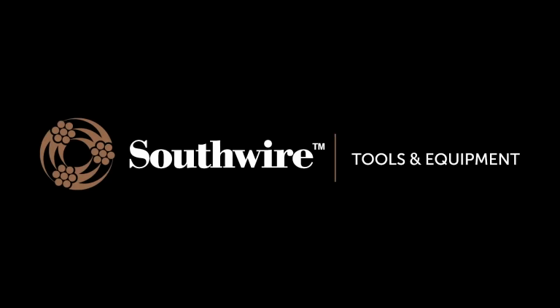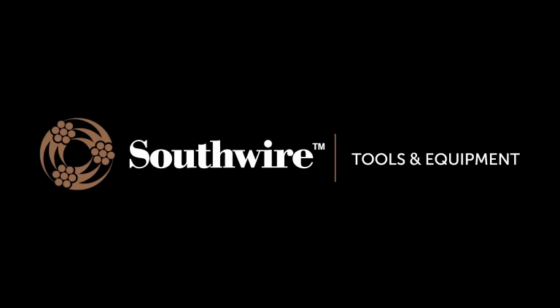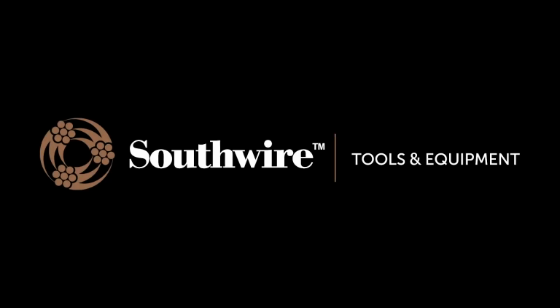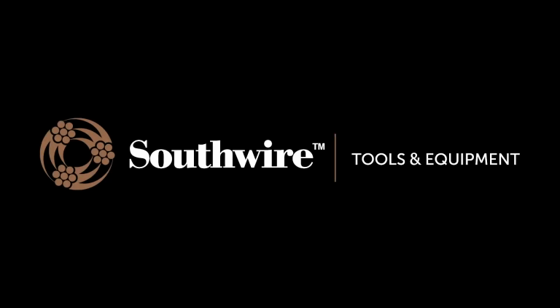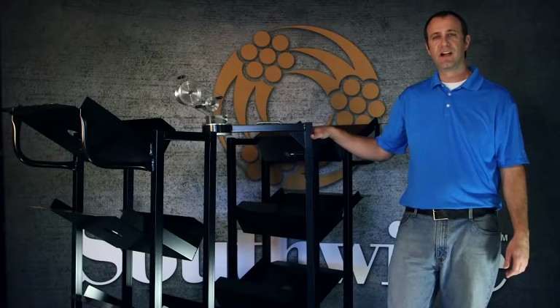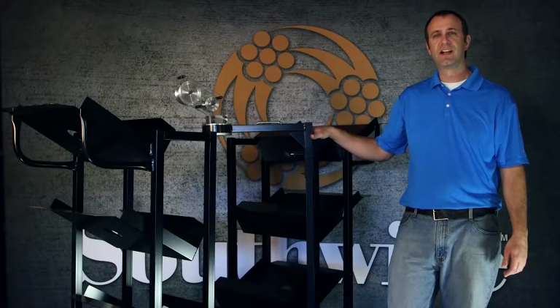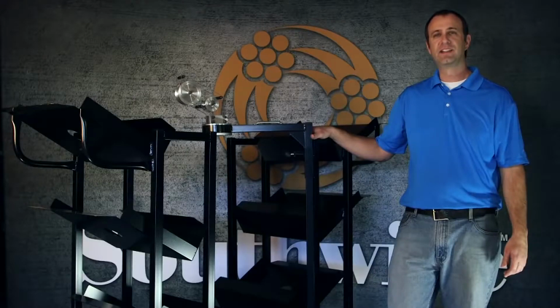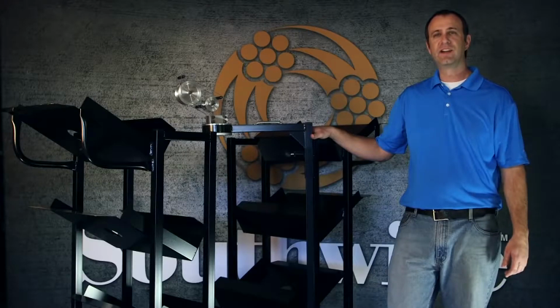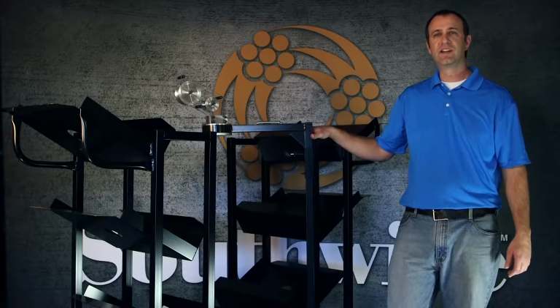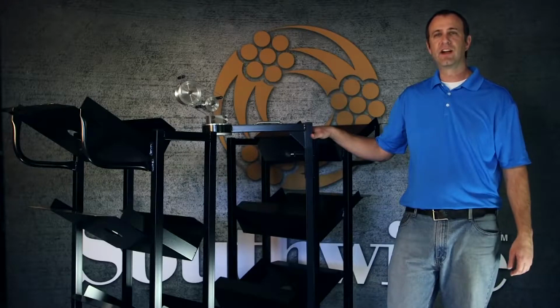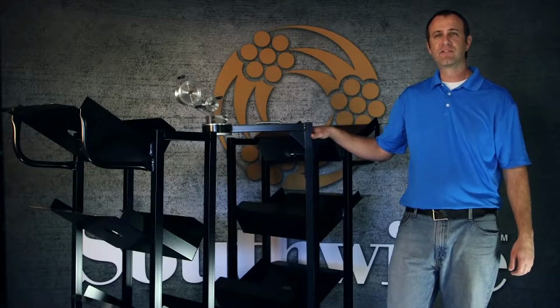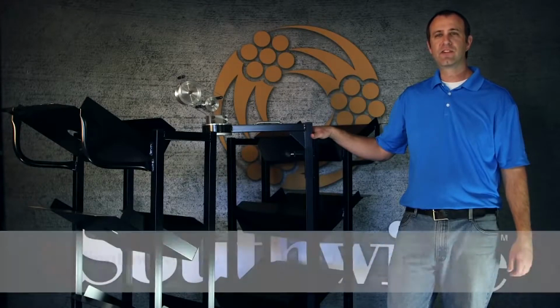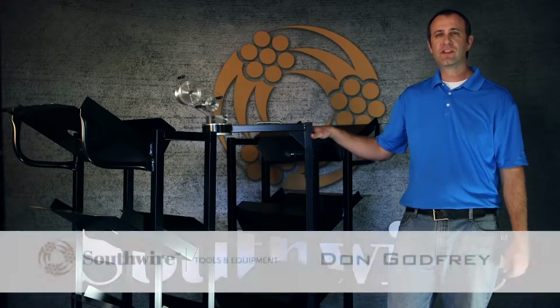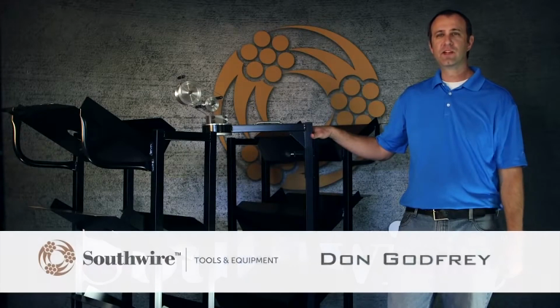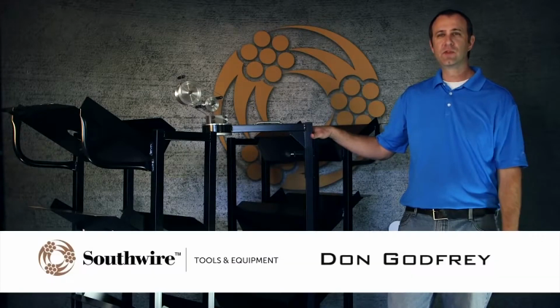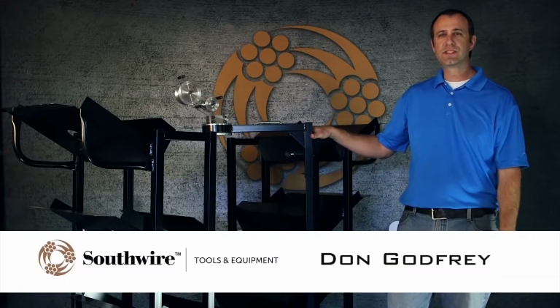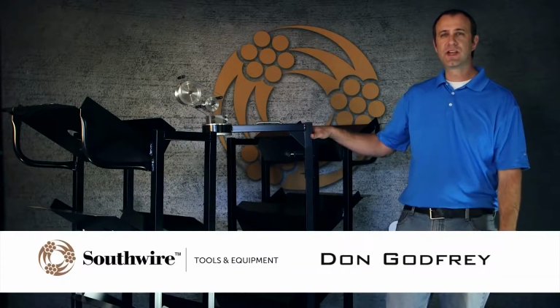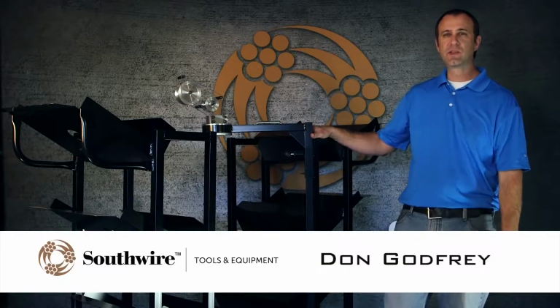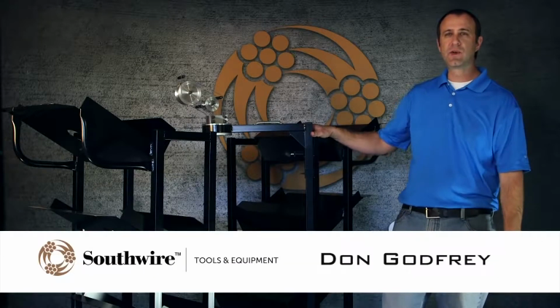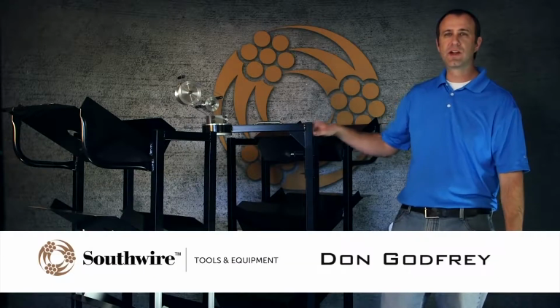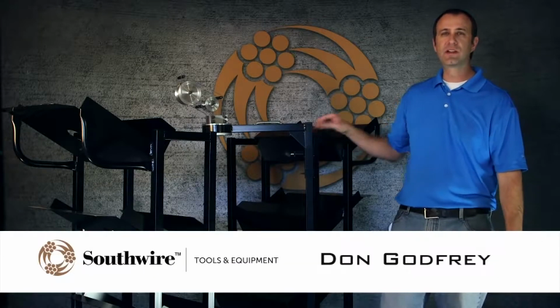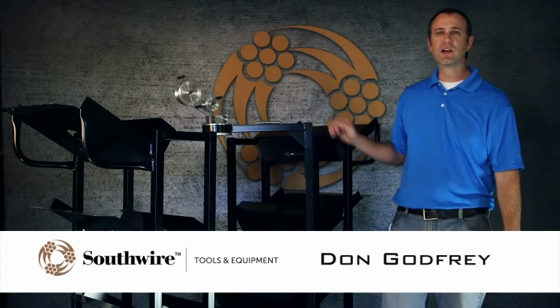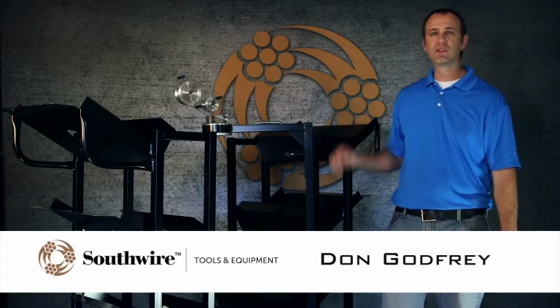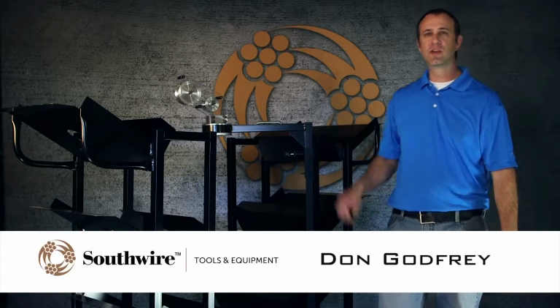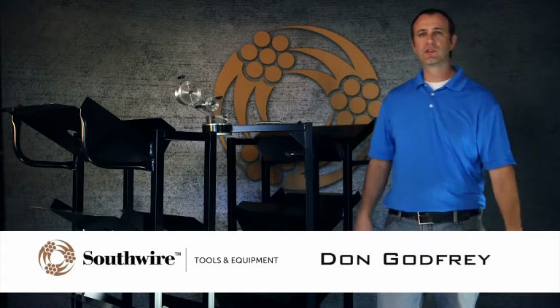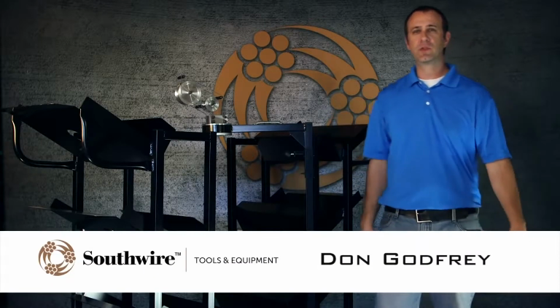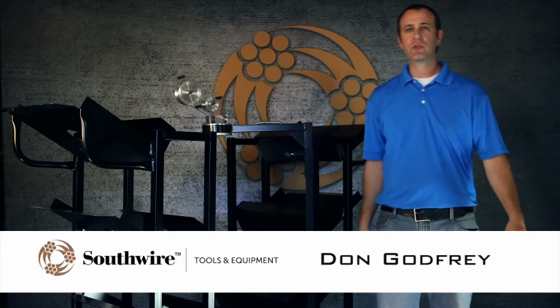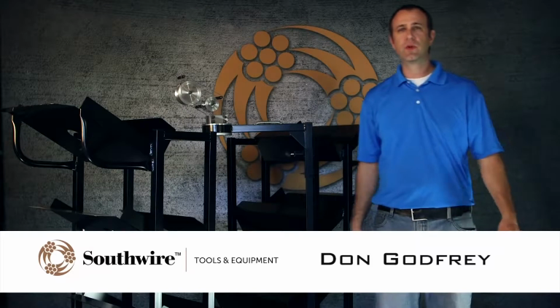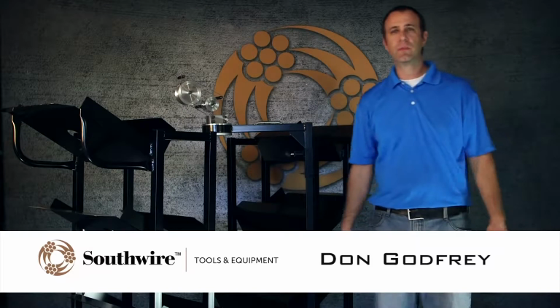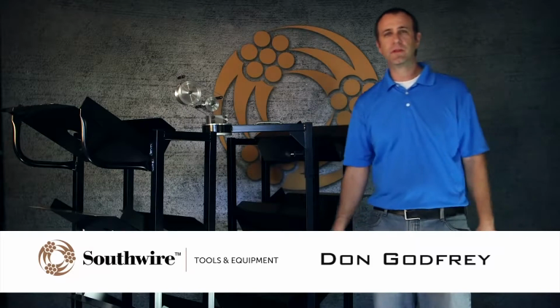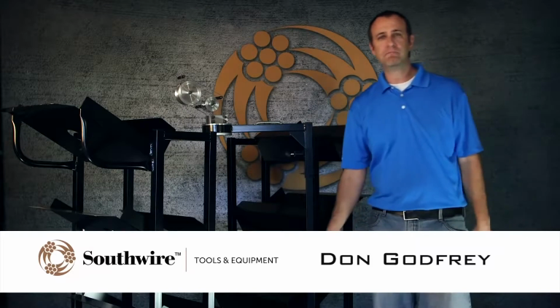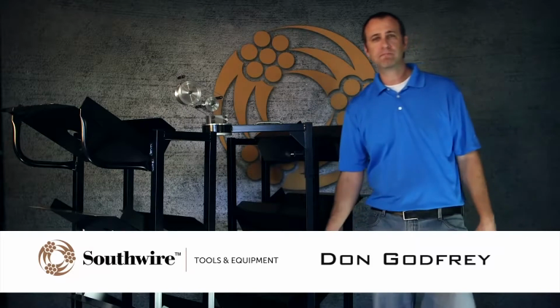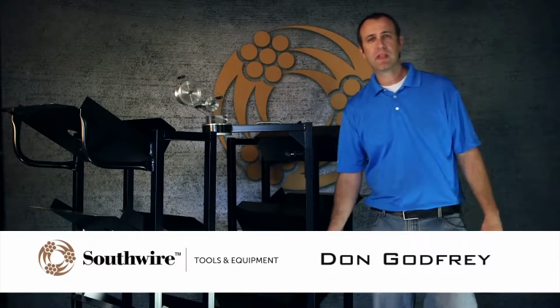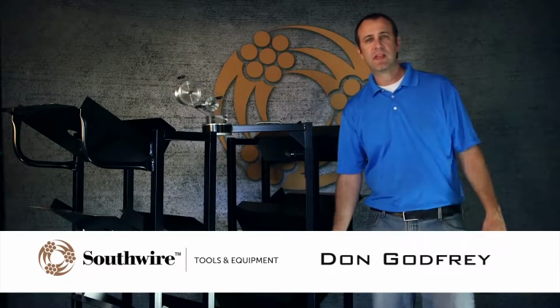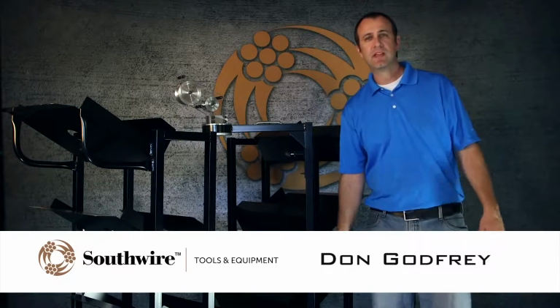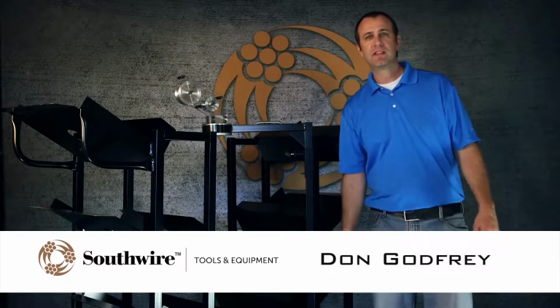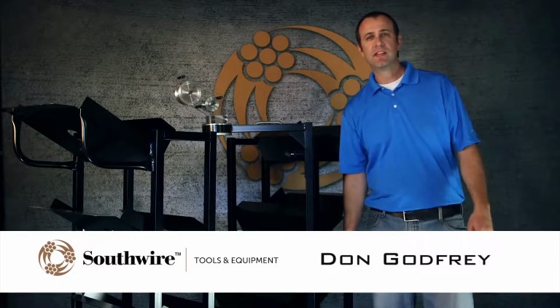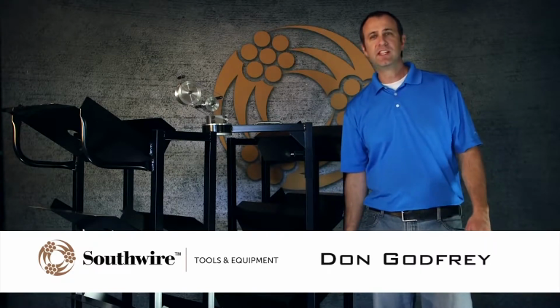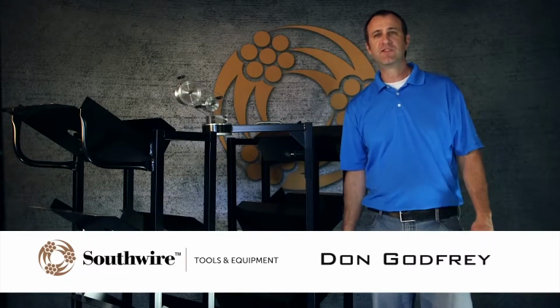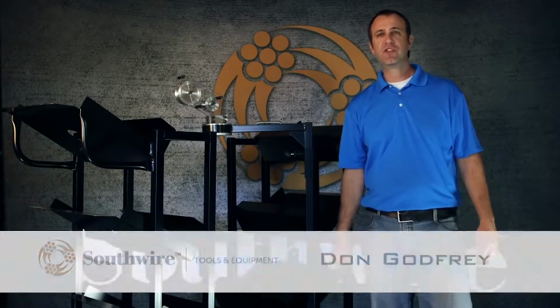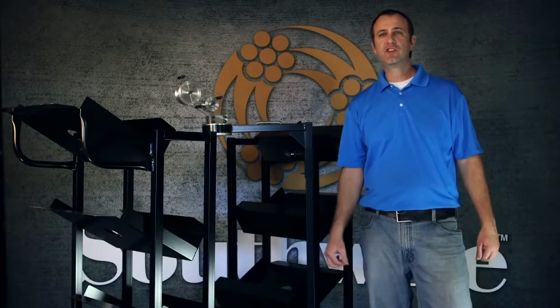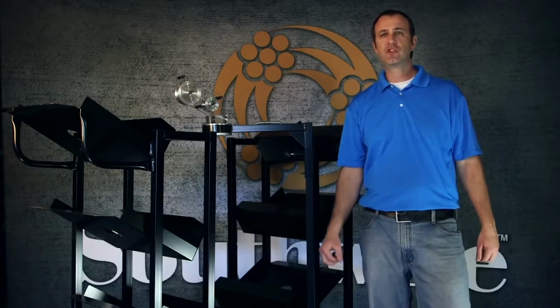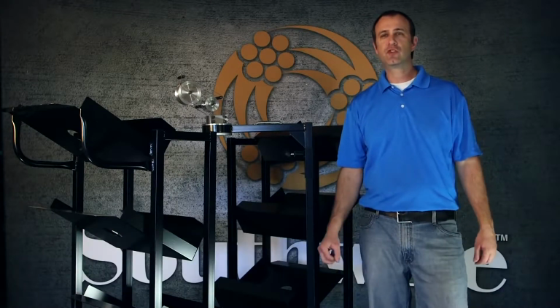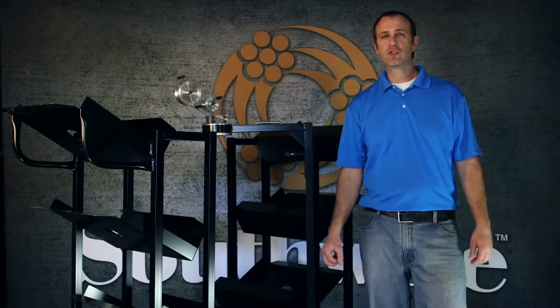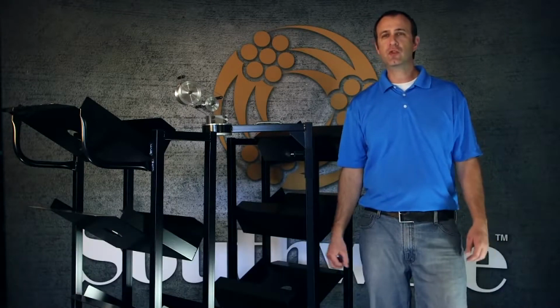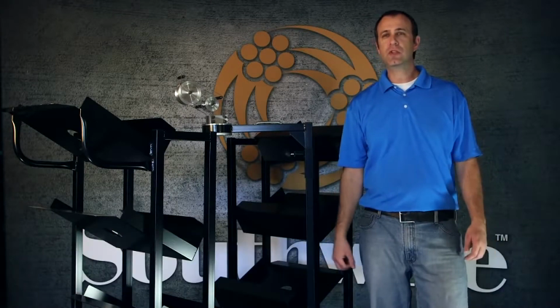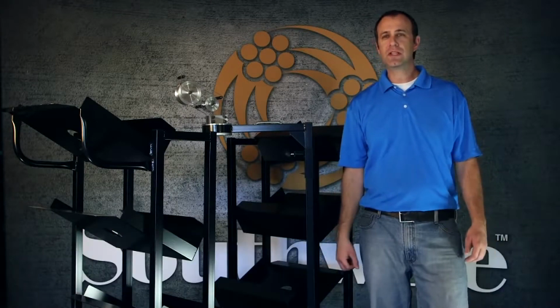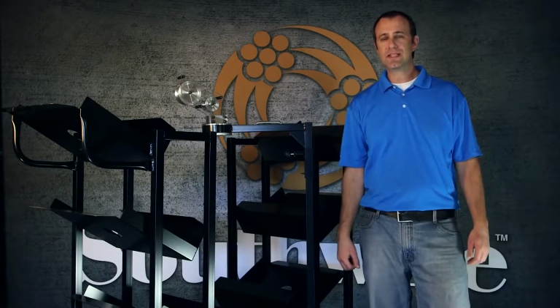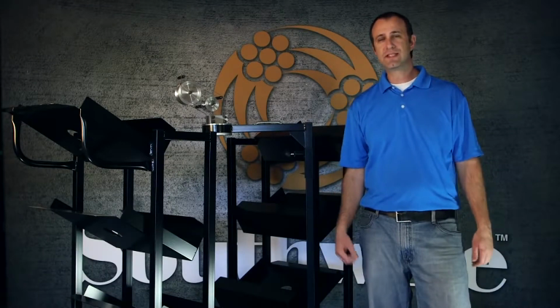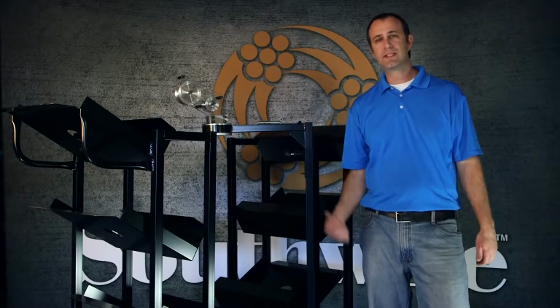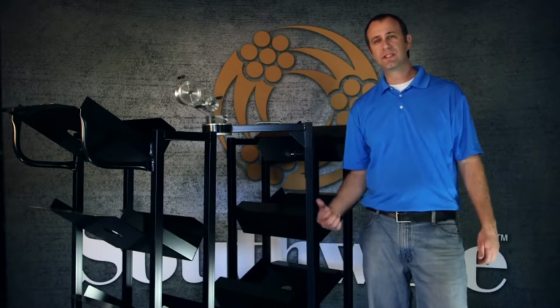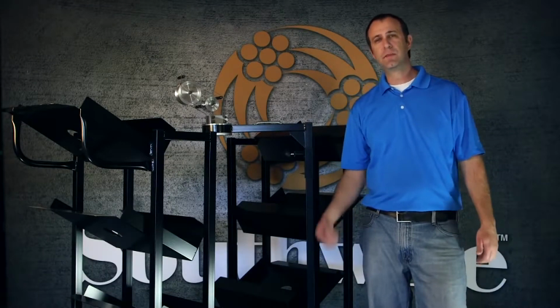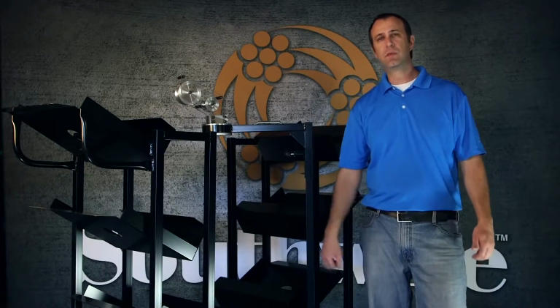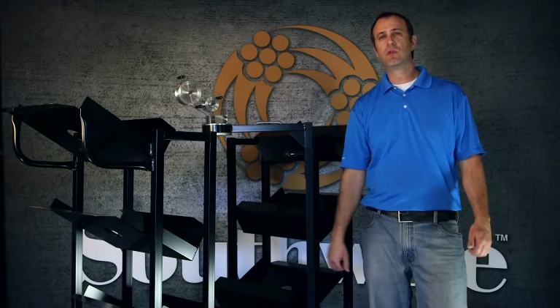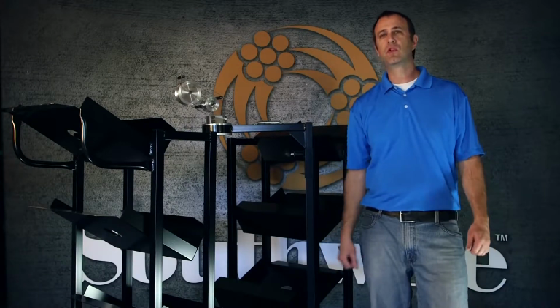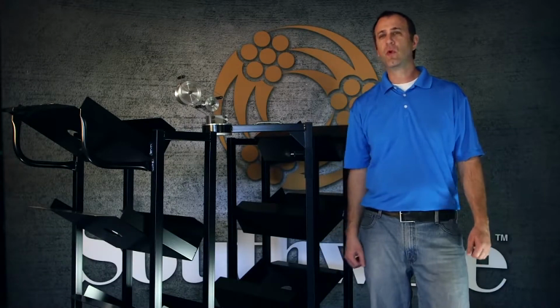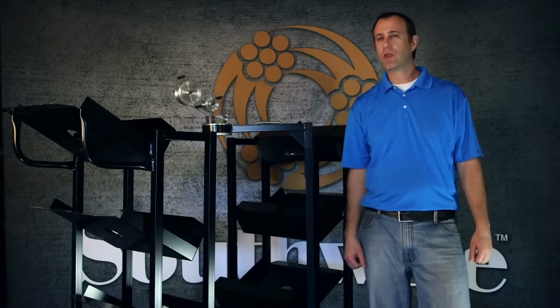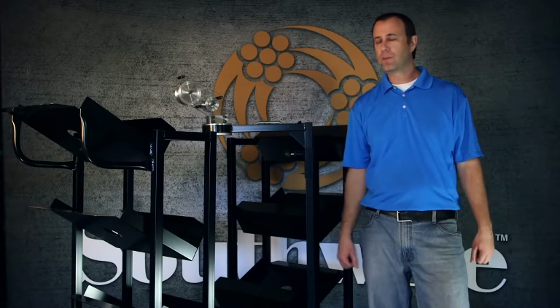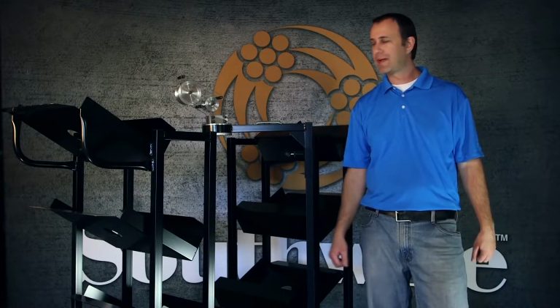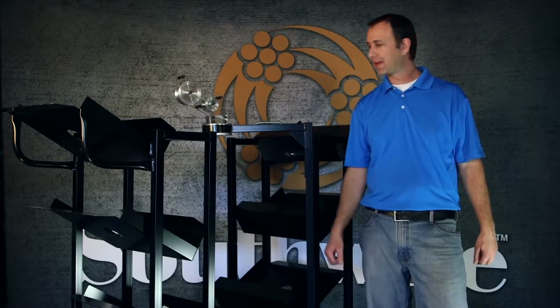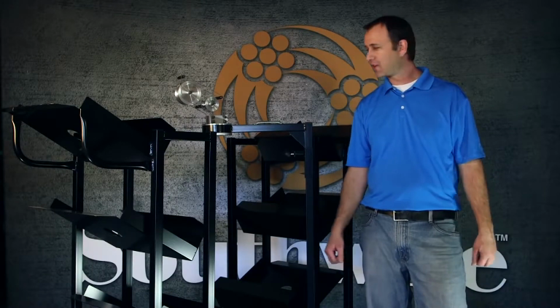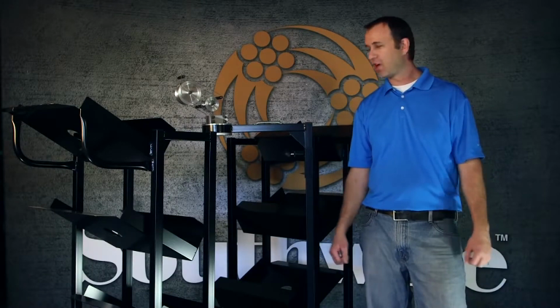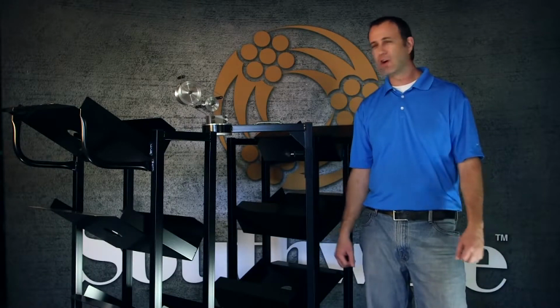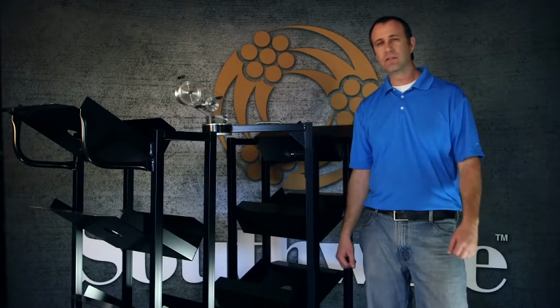Hi, Don Godfrey here with Southwire Contractor Equipment. Today's featured tool is the SIMpull CoilPAK cart.